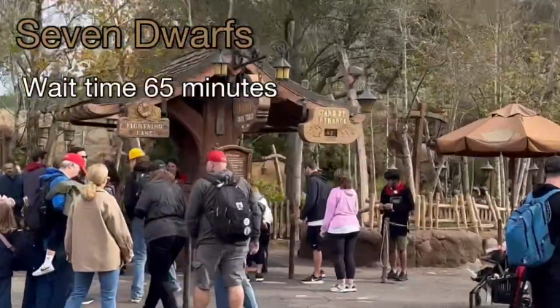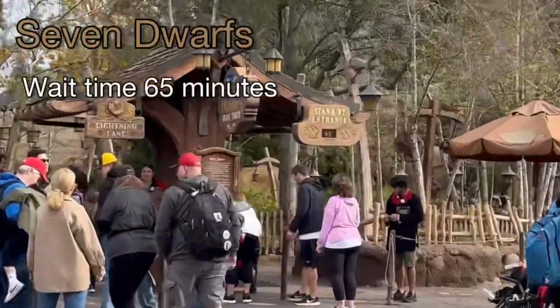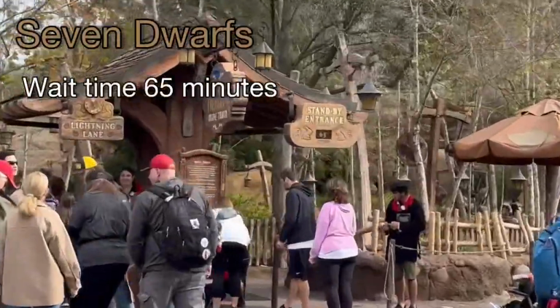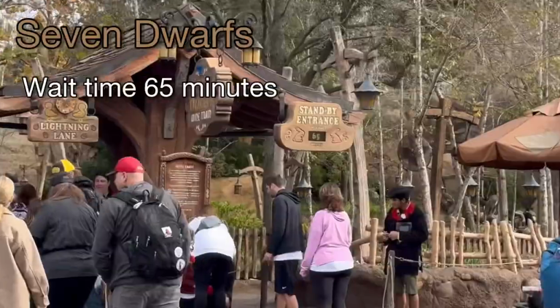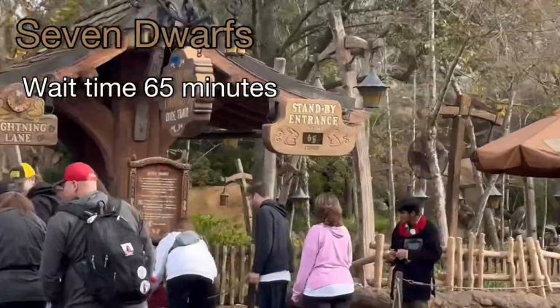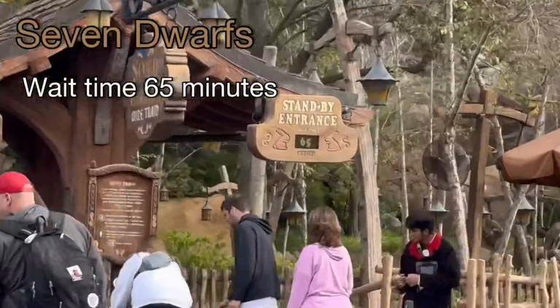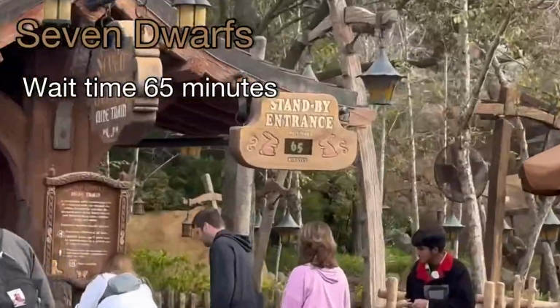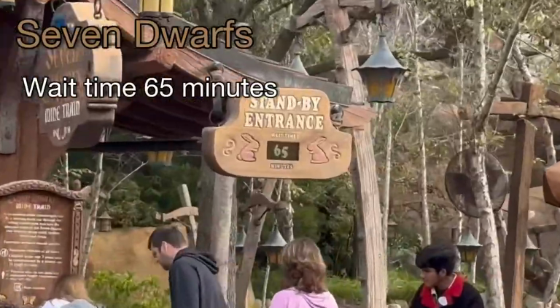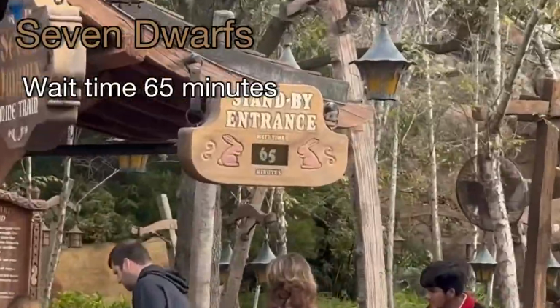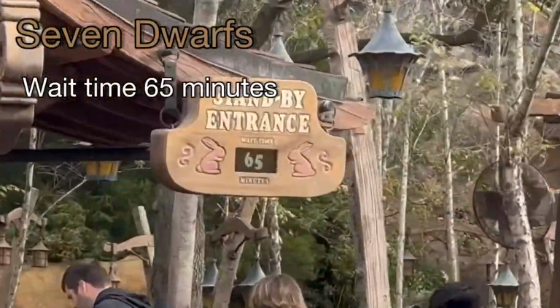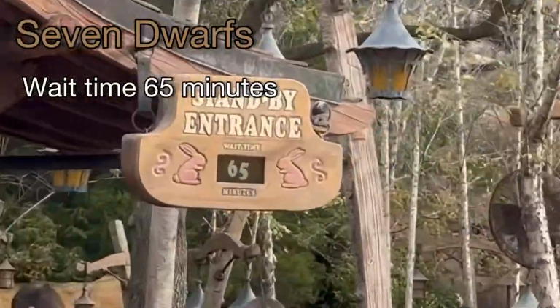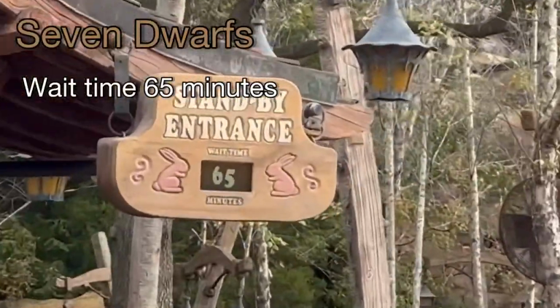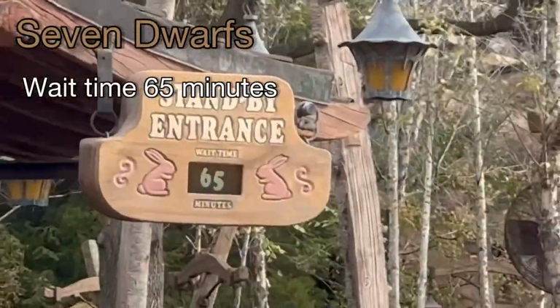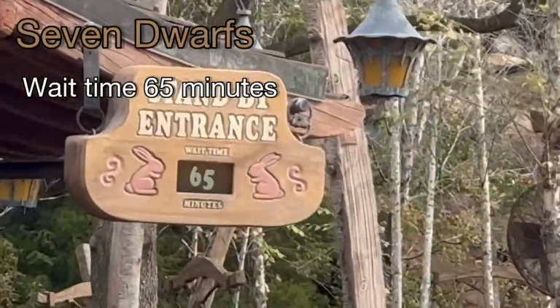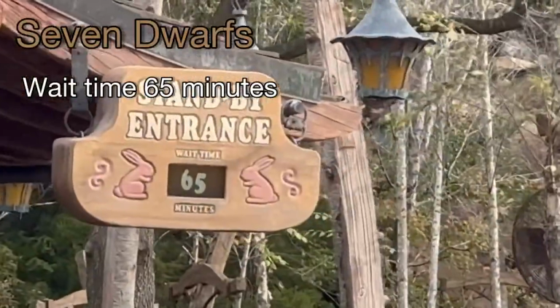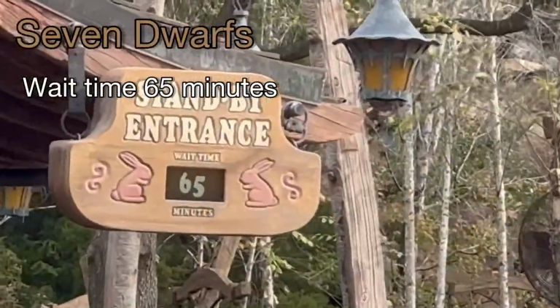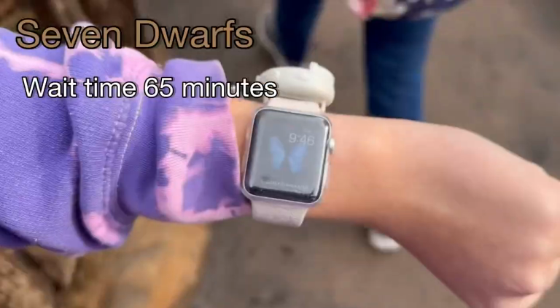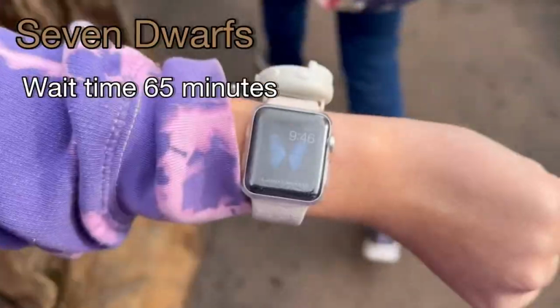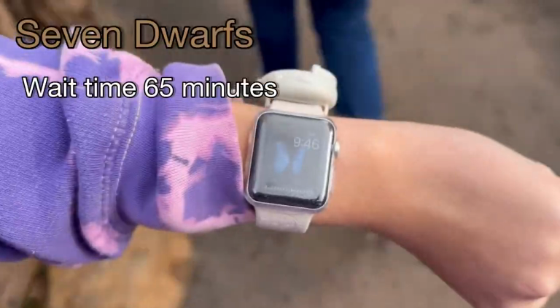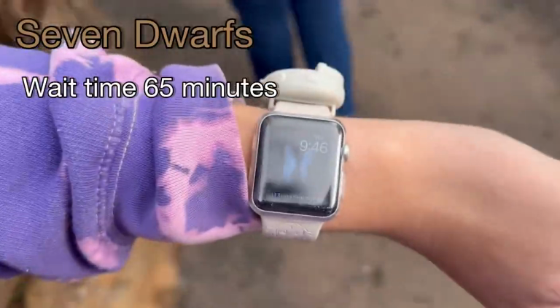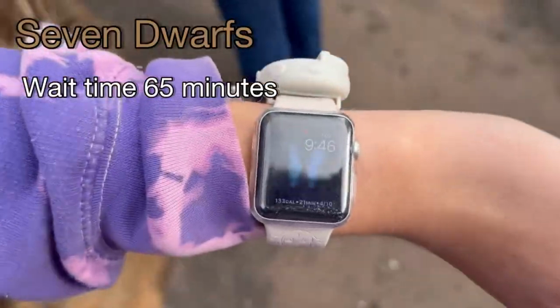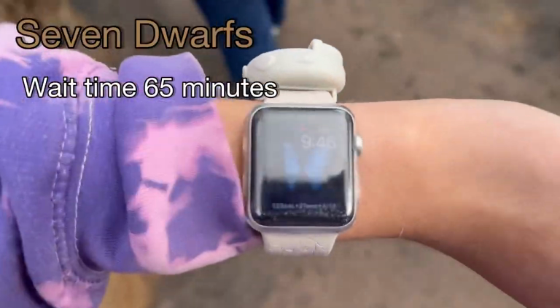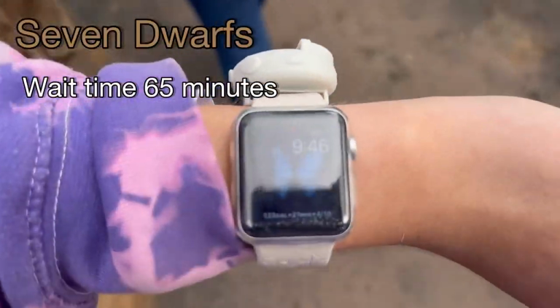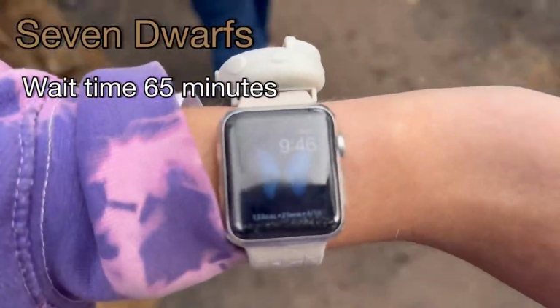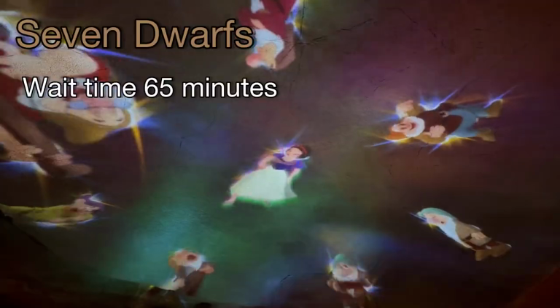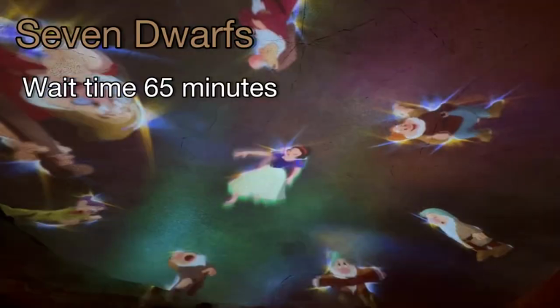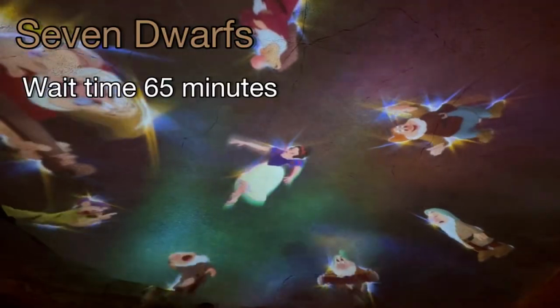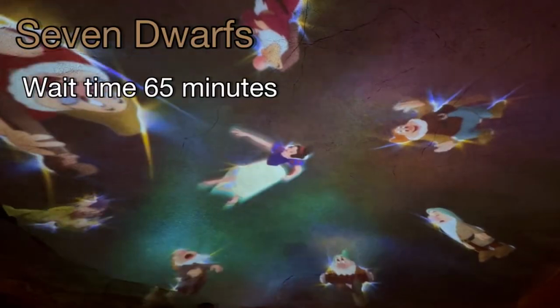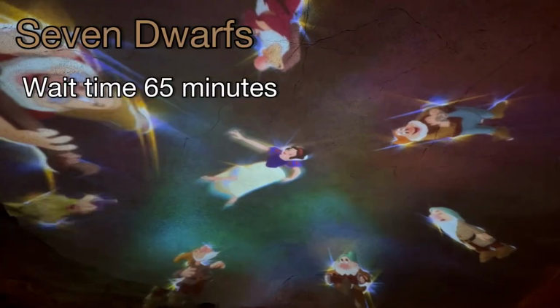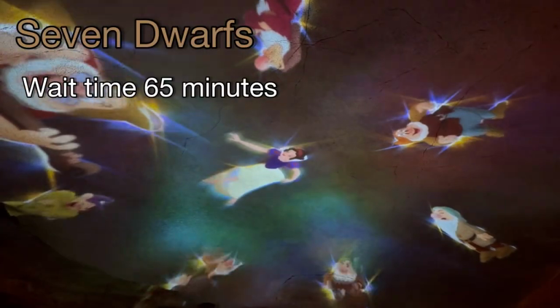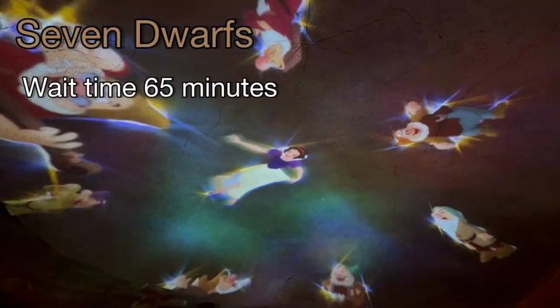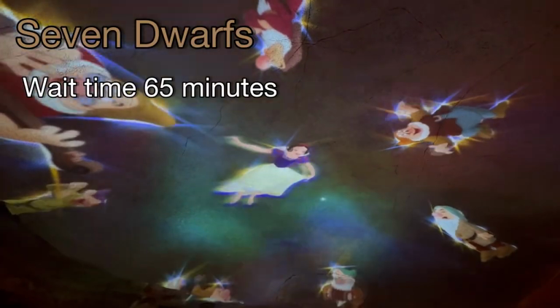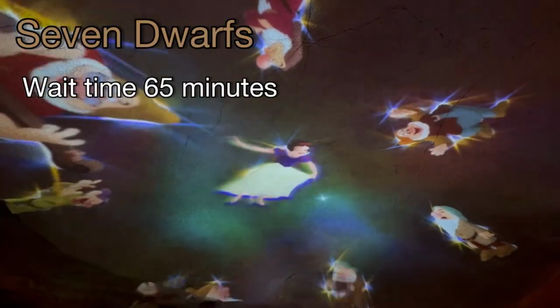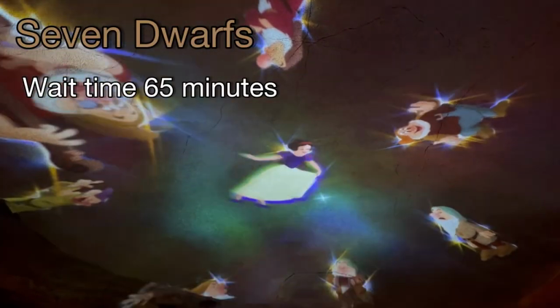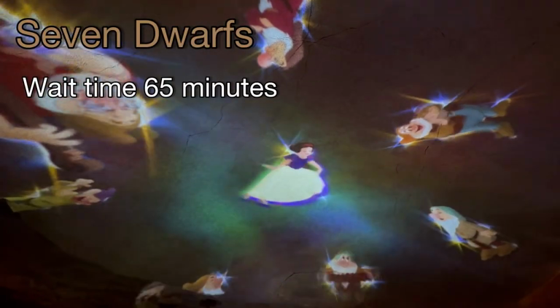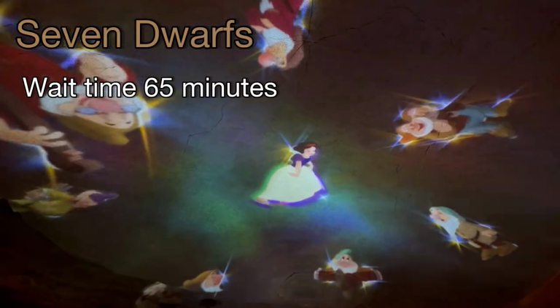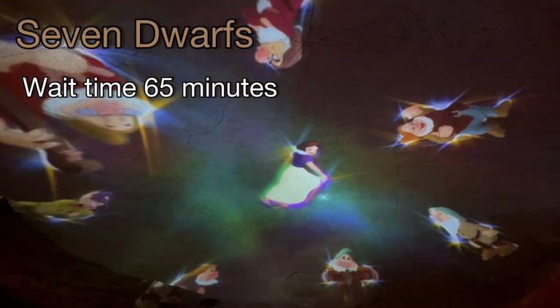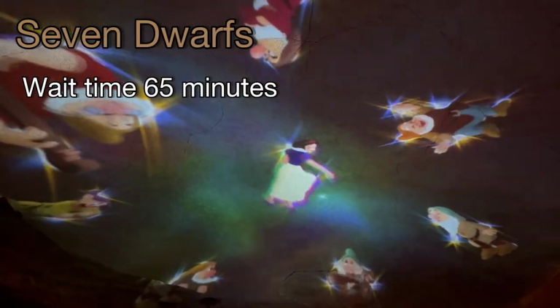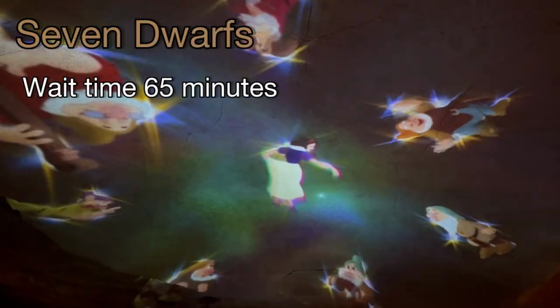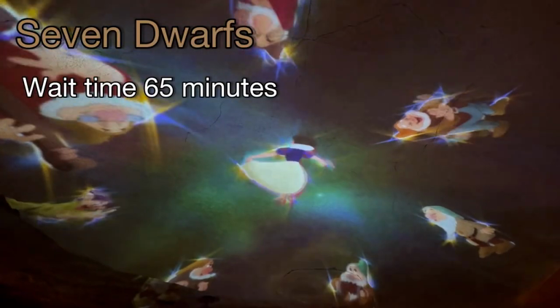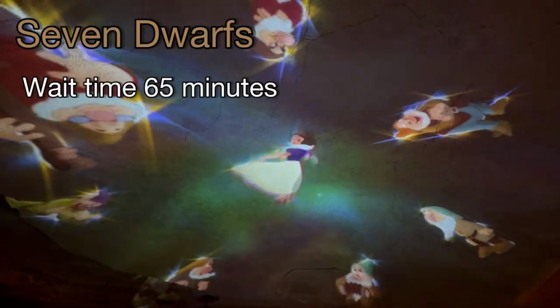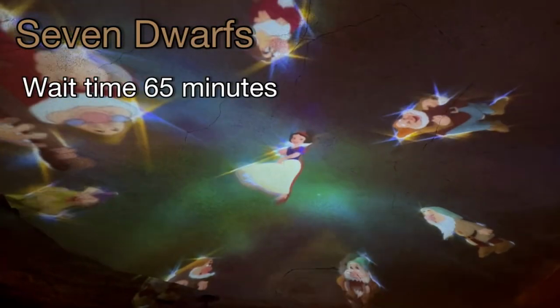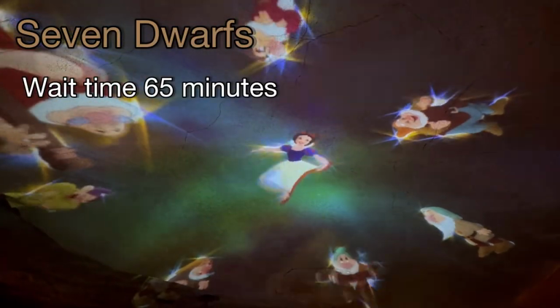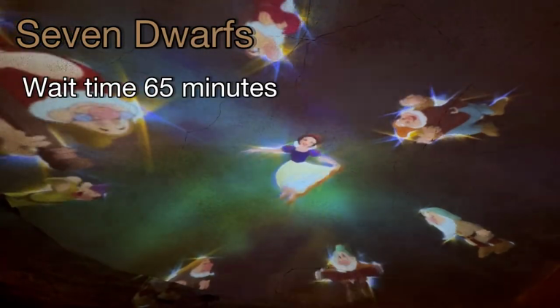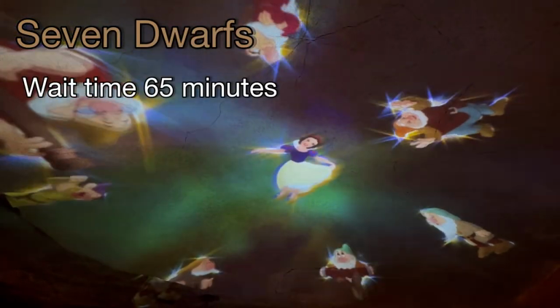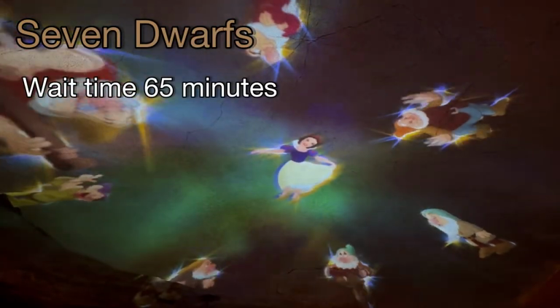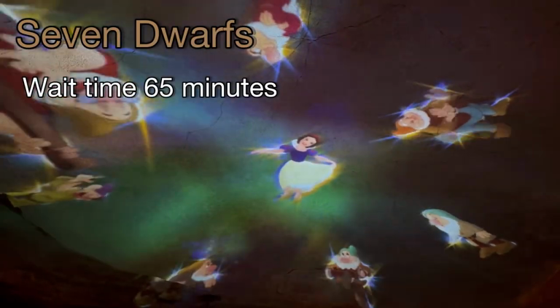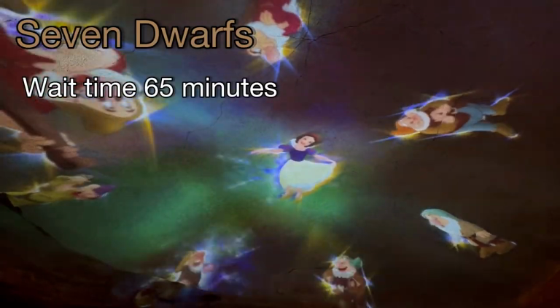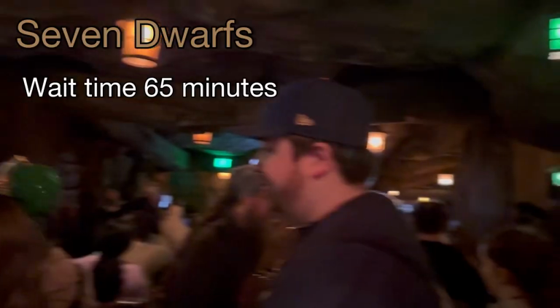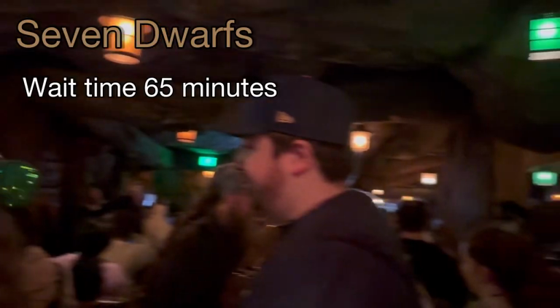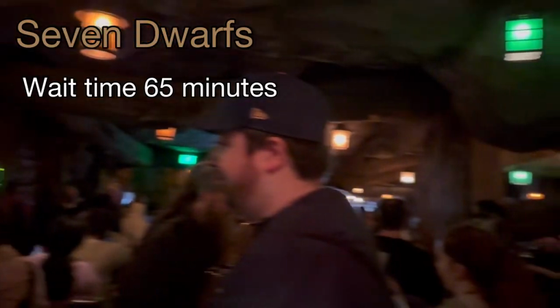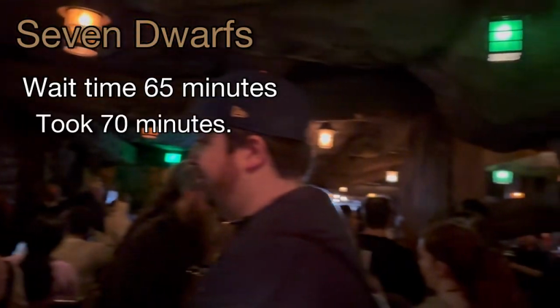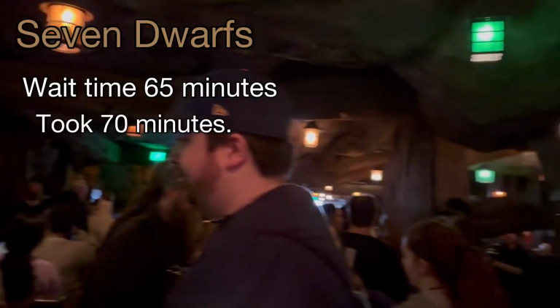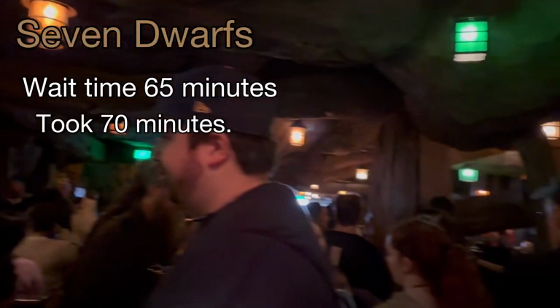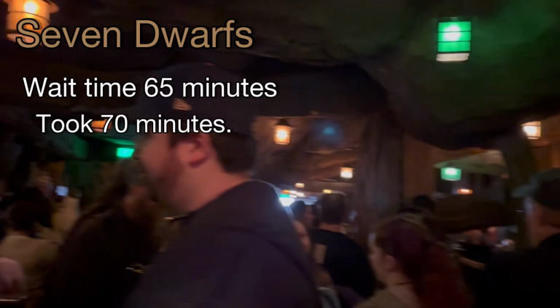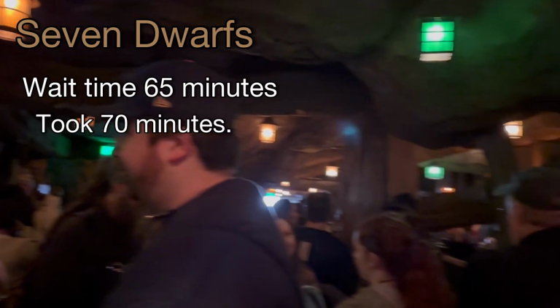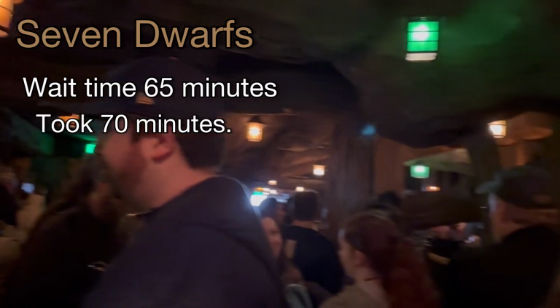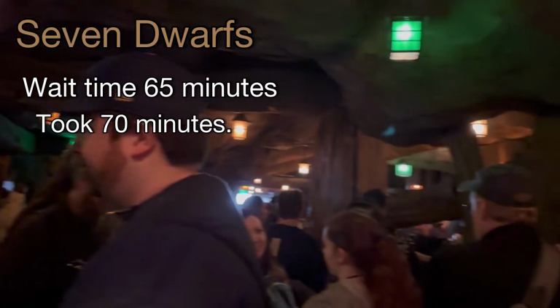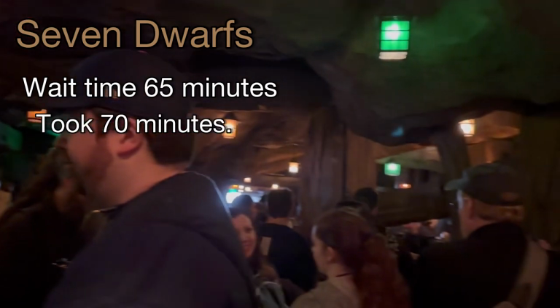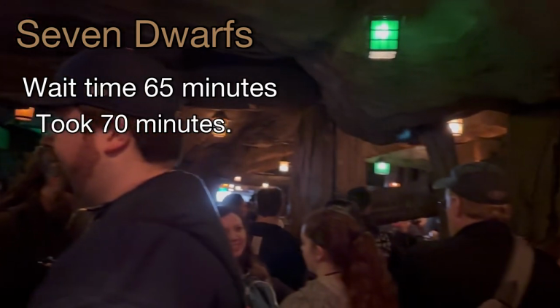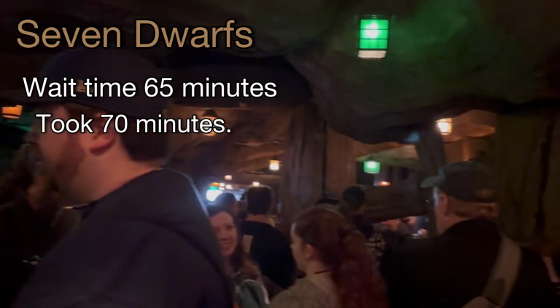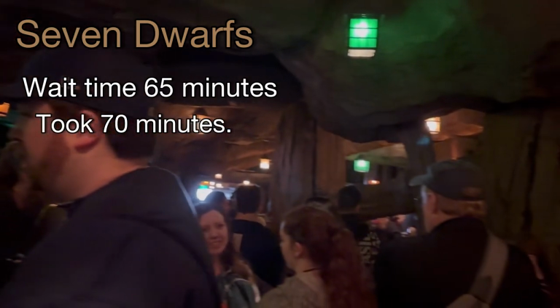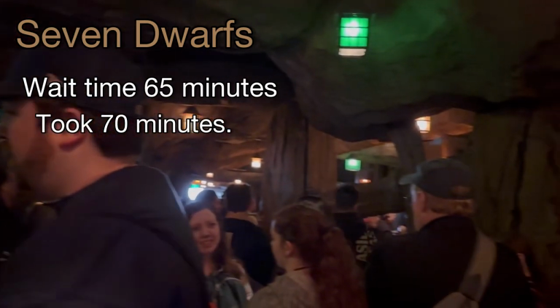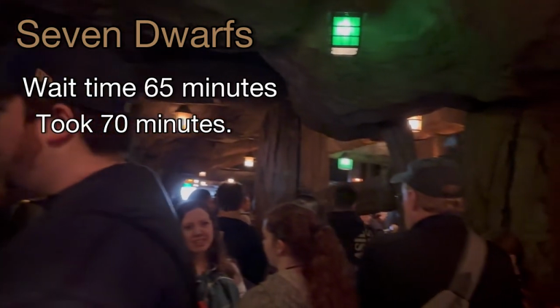Seven Dwarfs, wait time 65 minutes. It took 70 minutes.